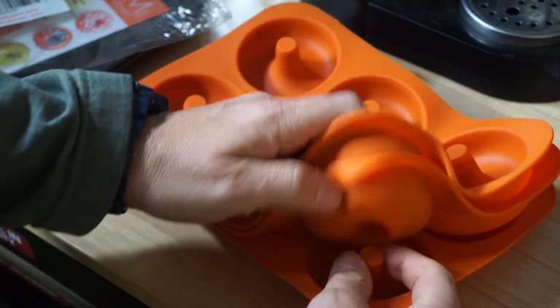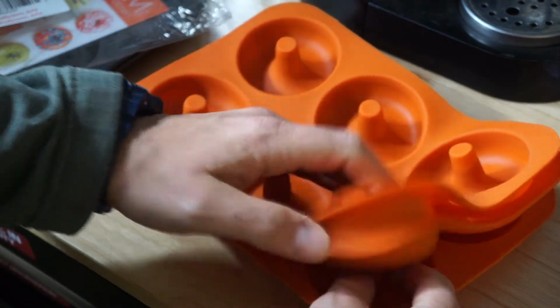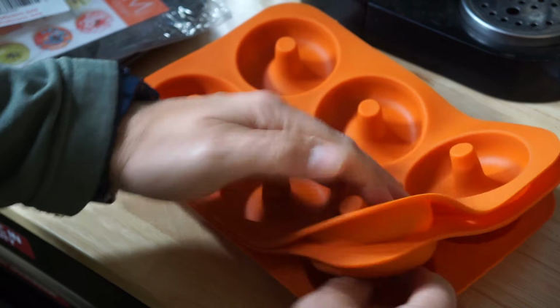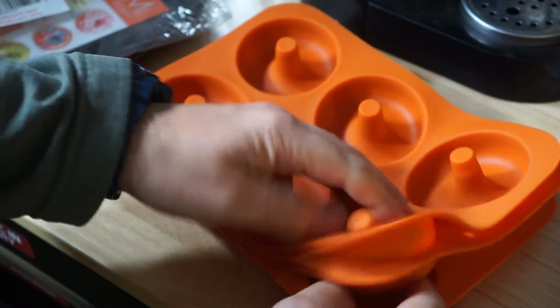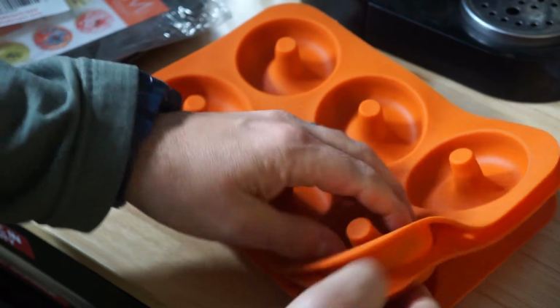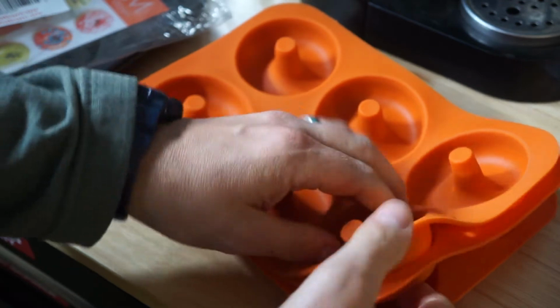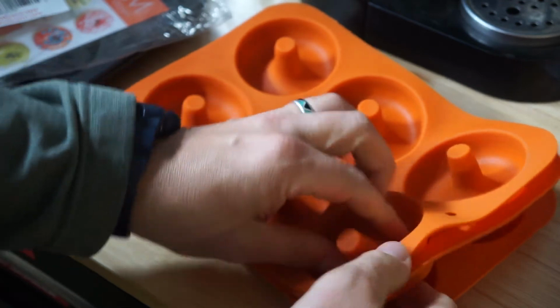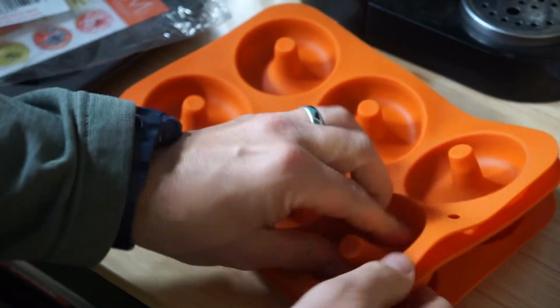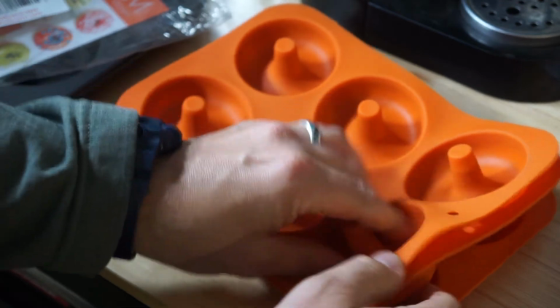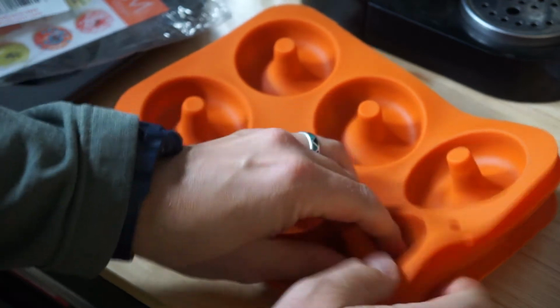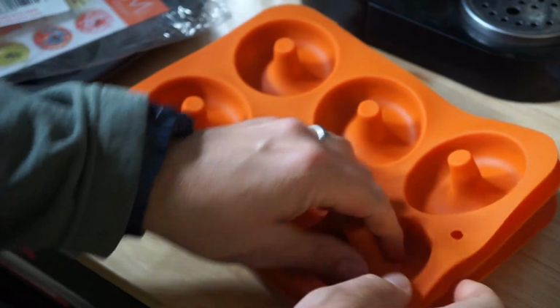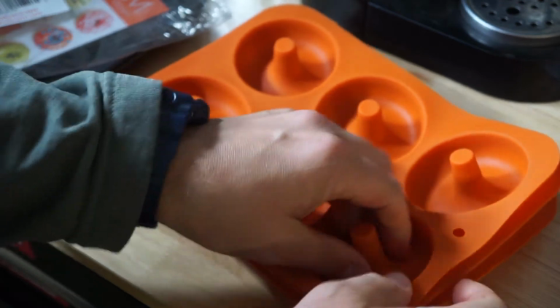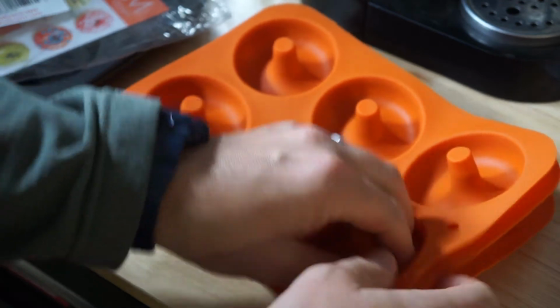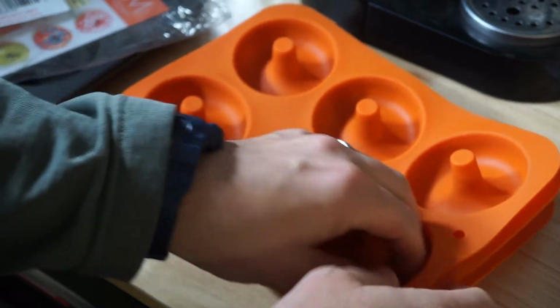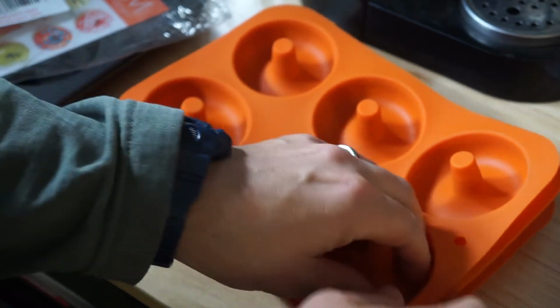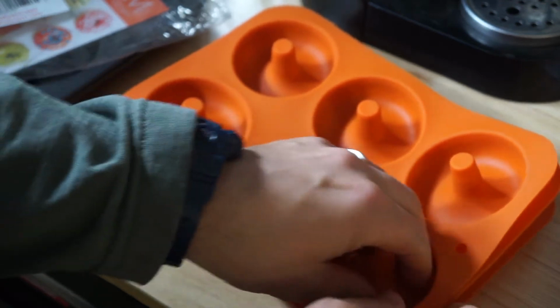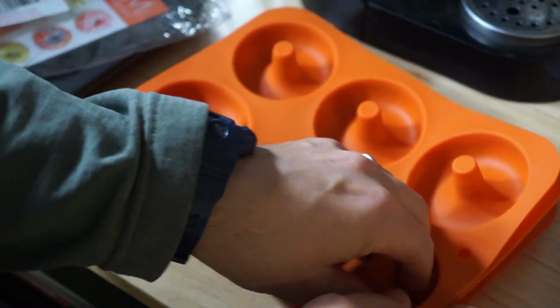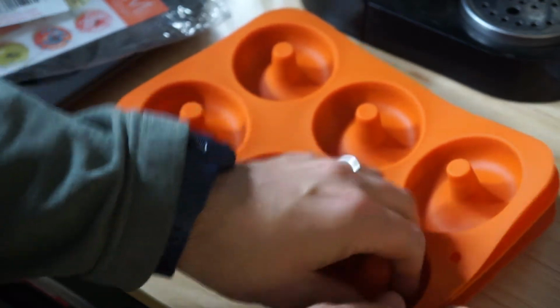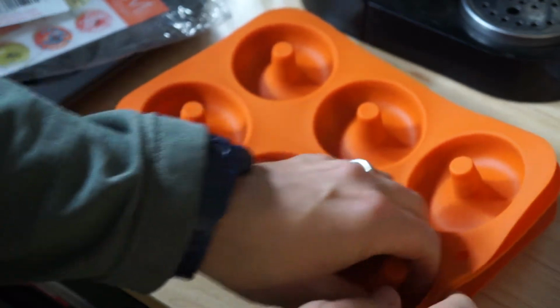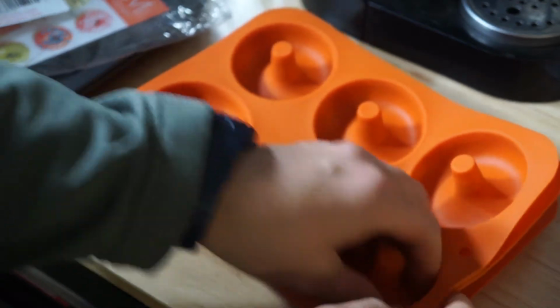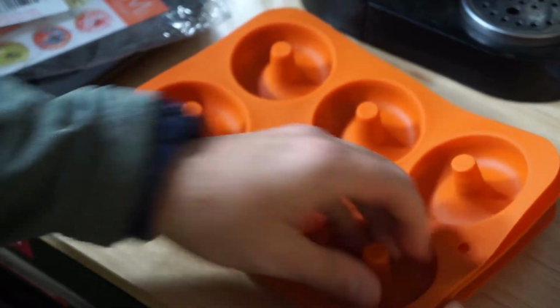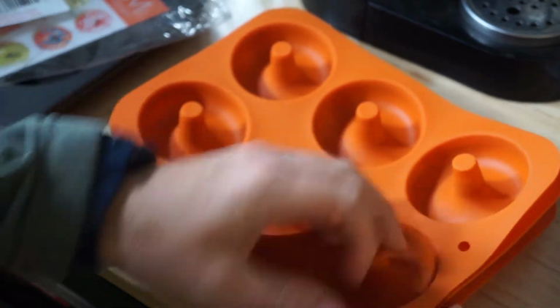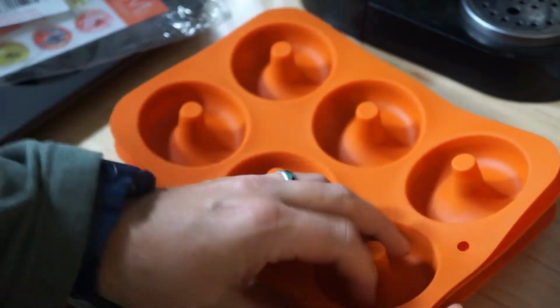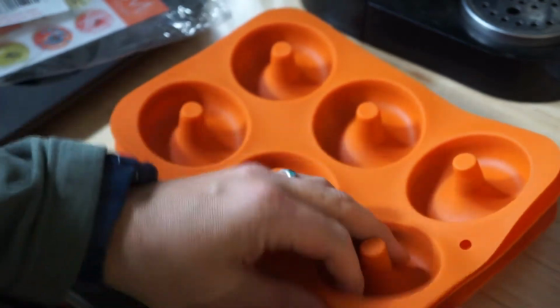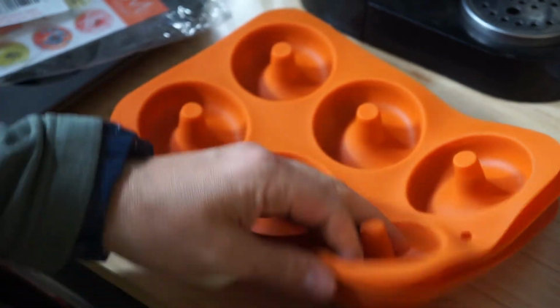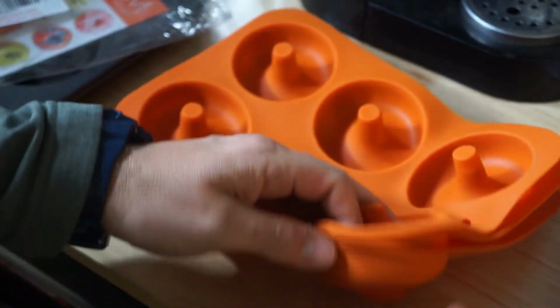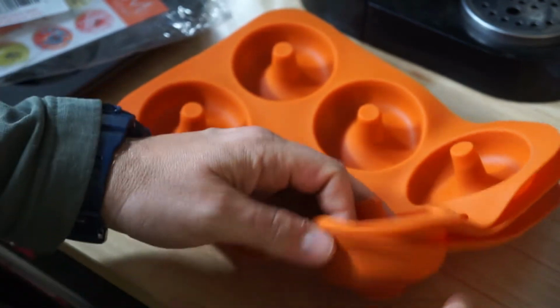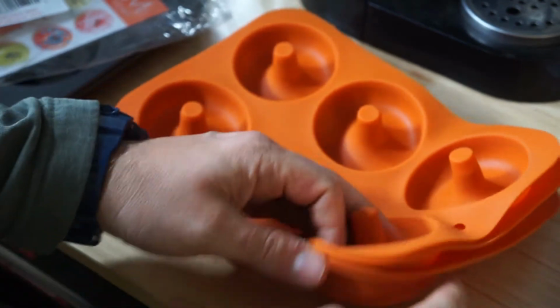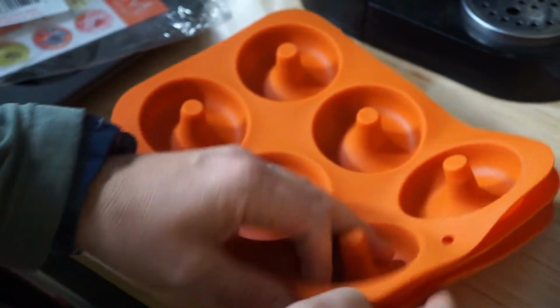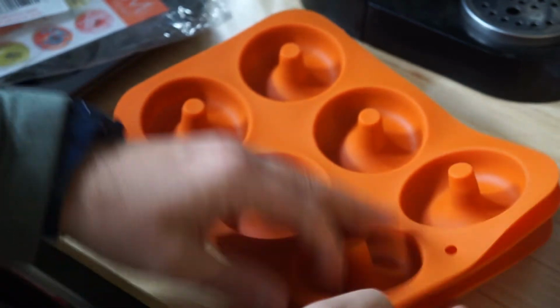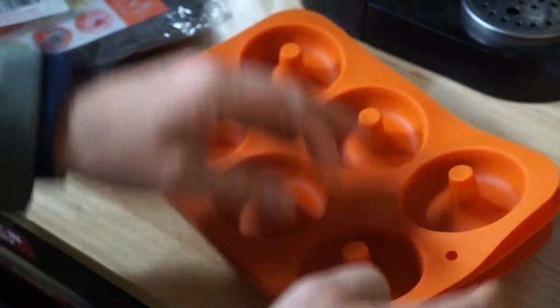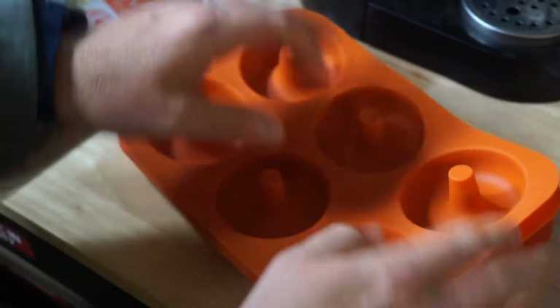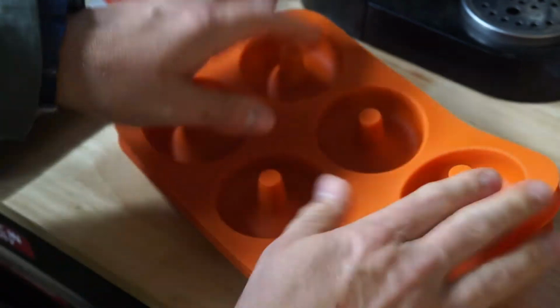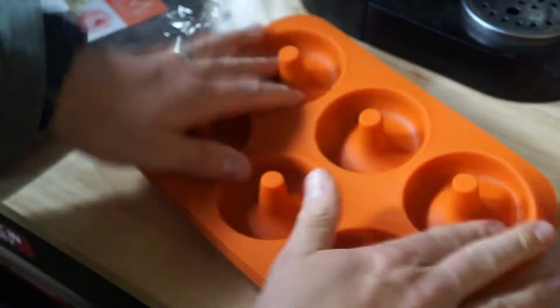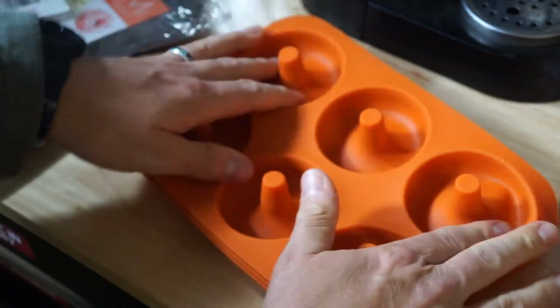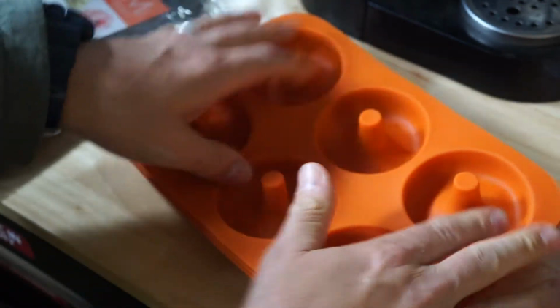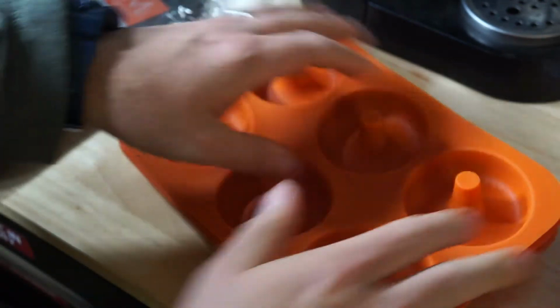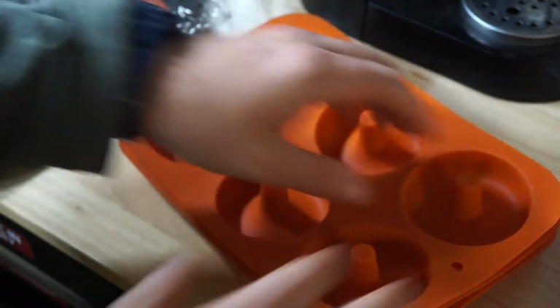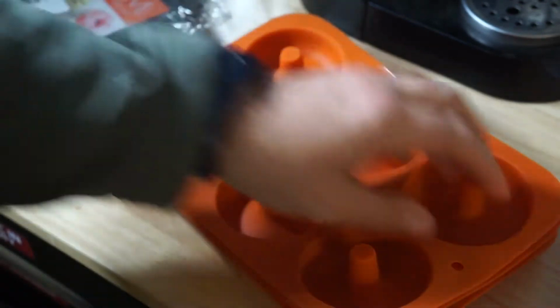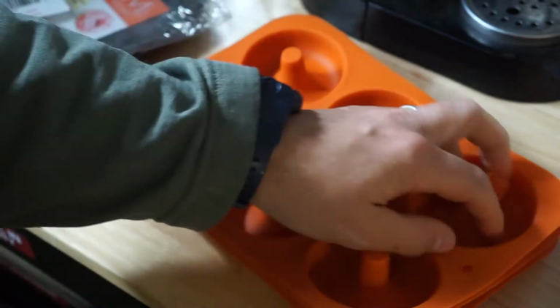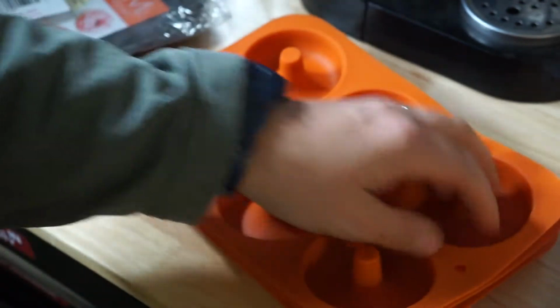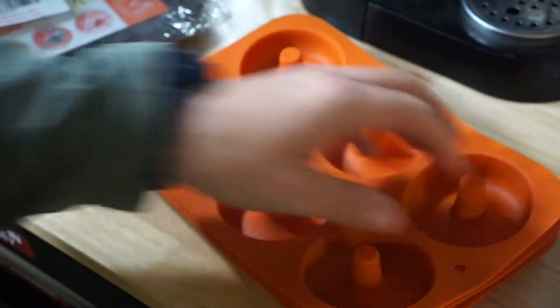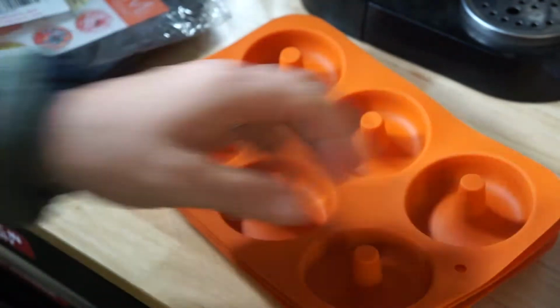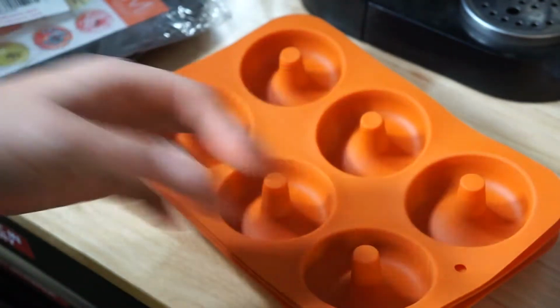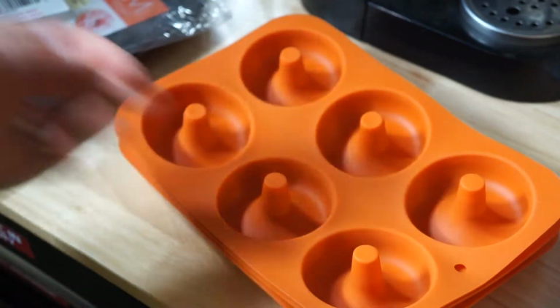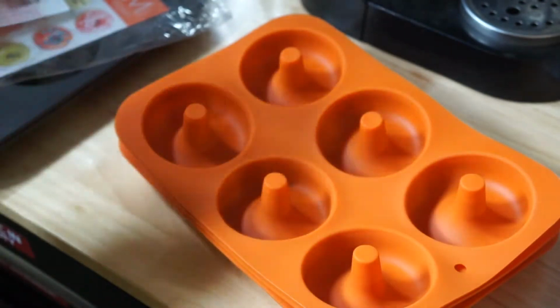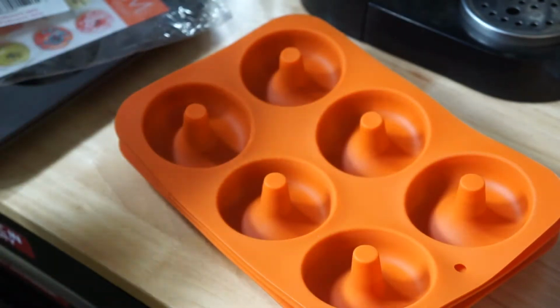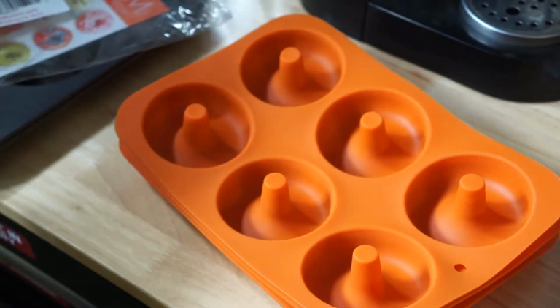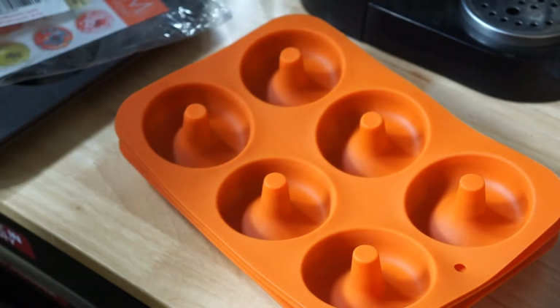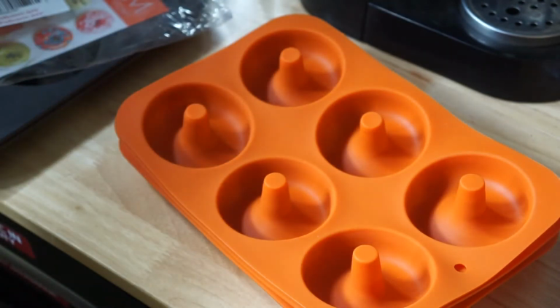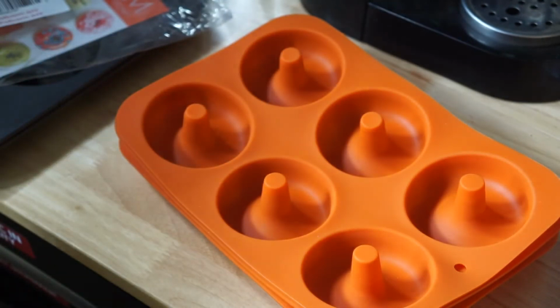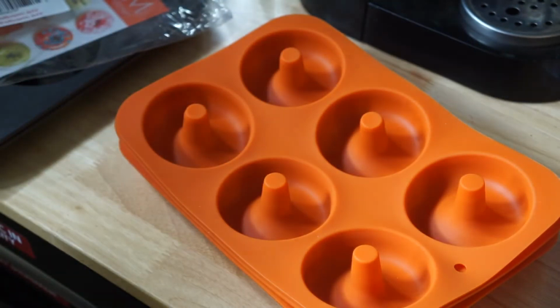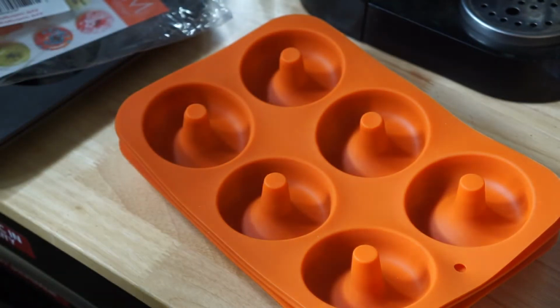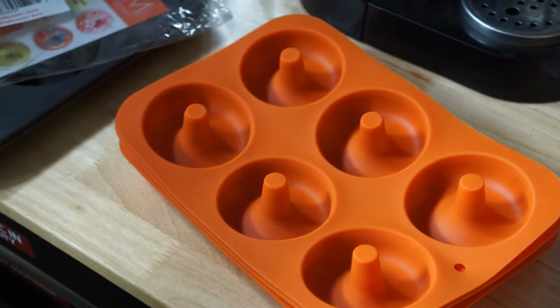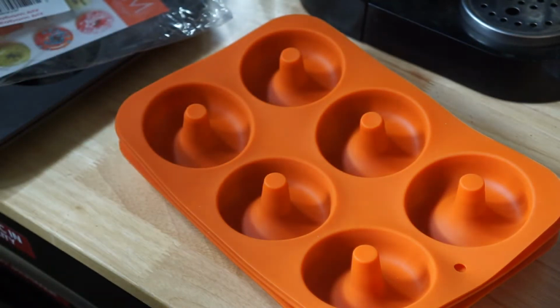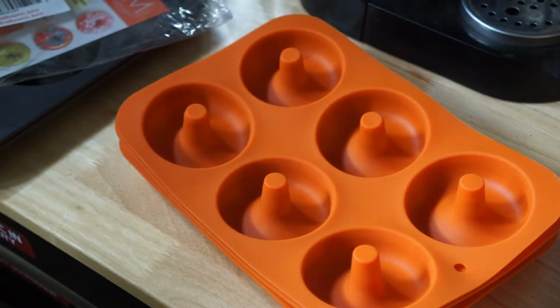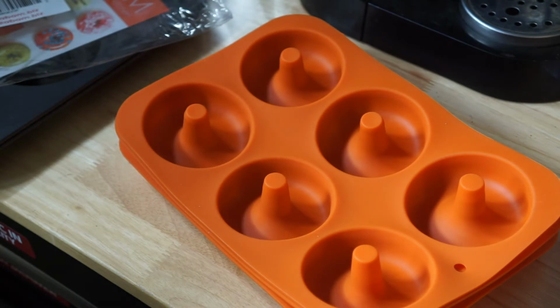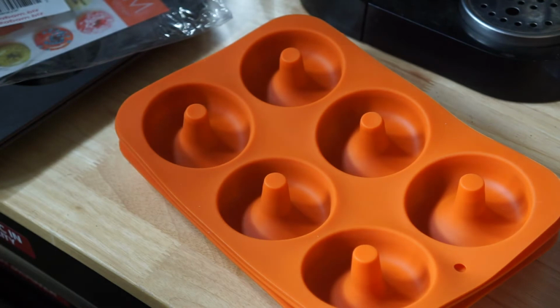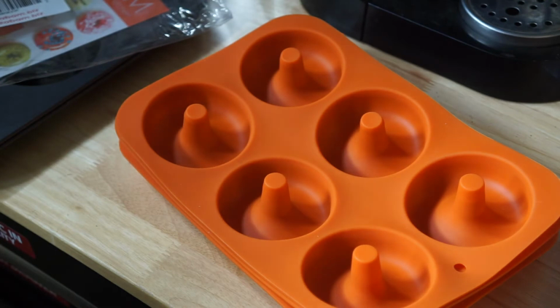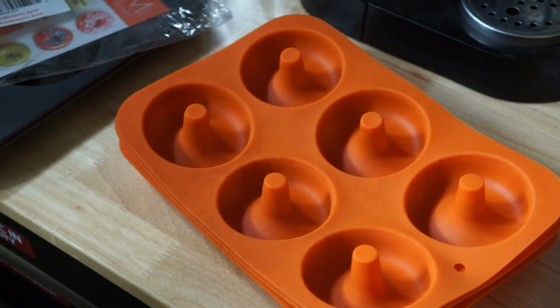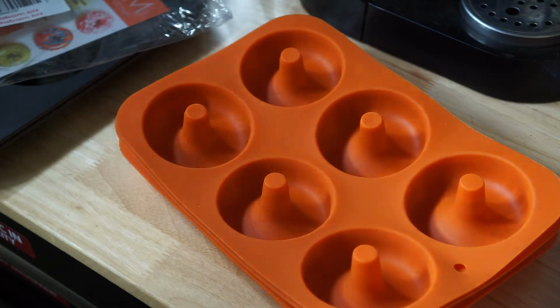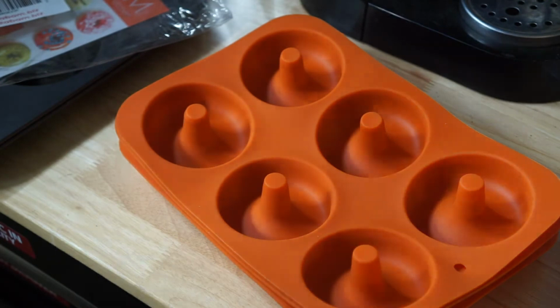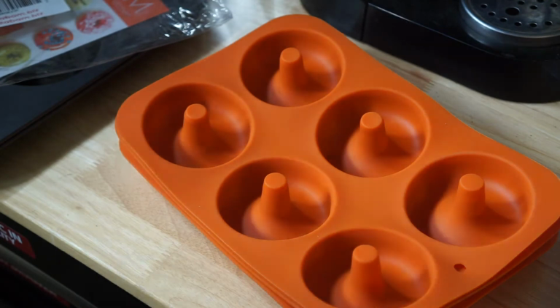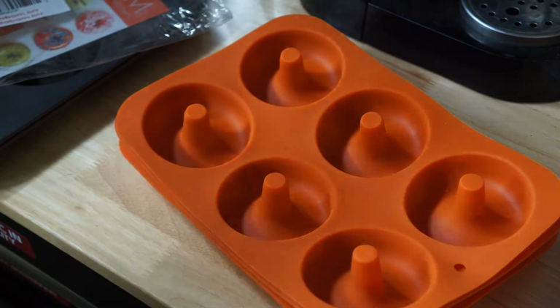Got to return these. A little disappointed. A lot of the silicone products — read the reviews and some are saying it passes the stretch test,